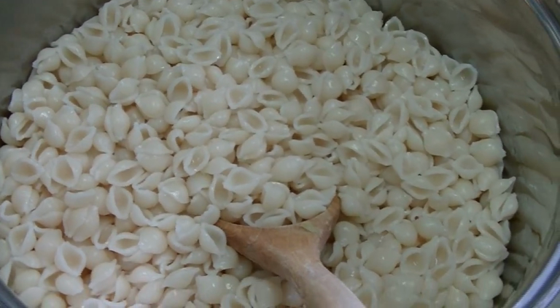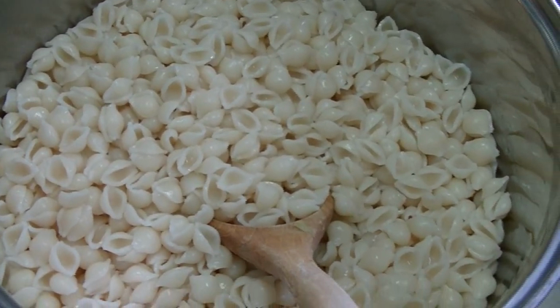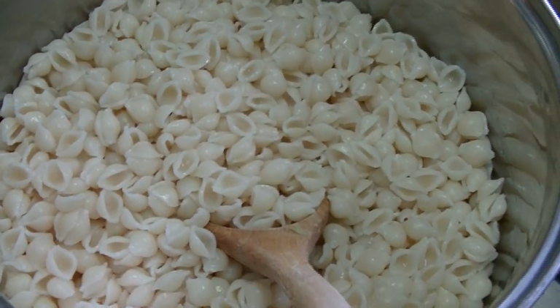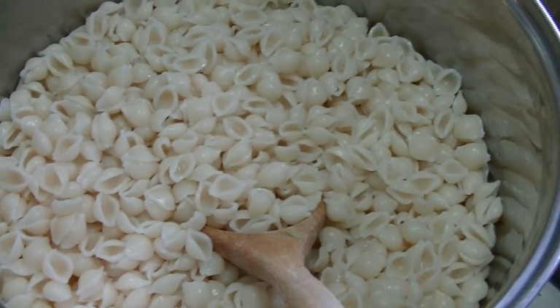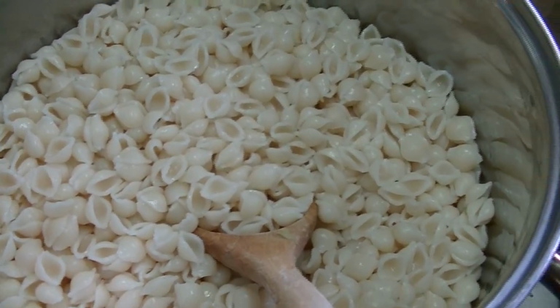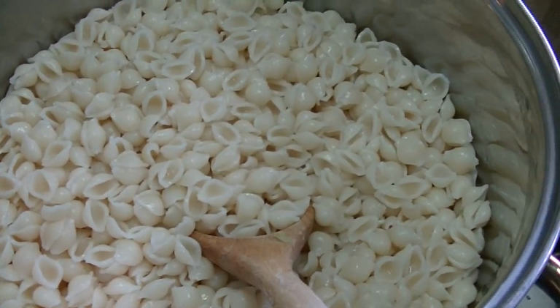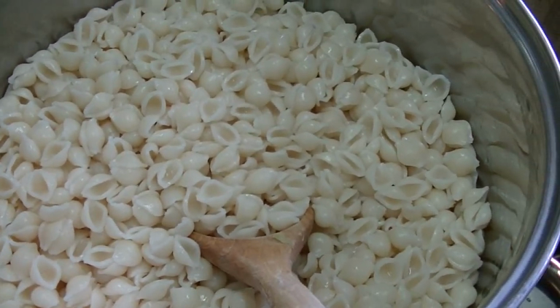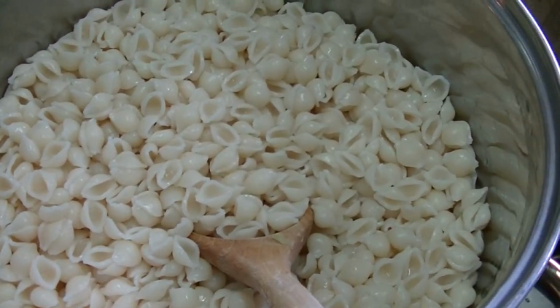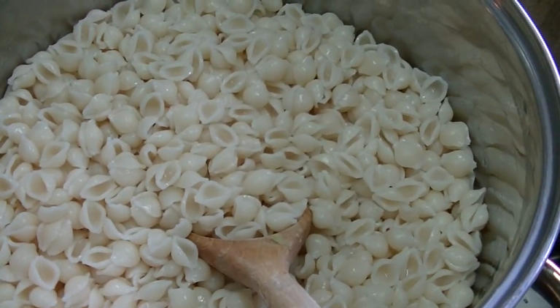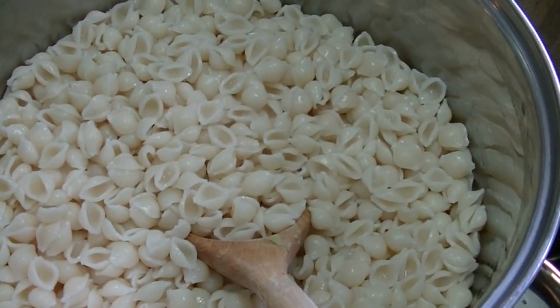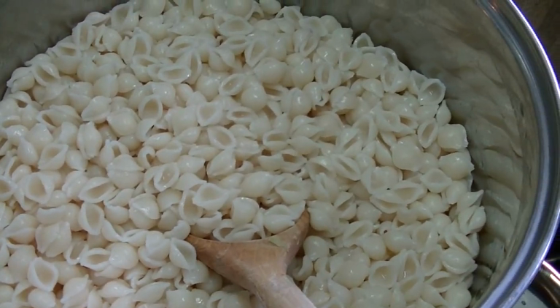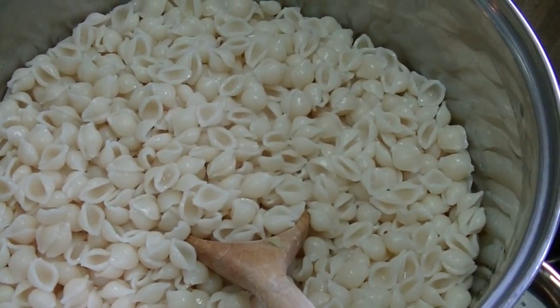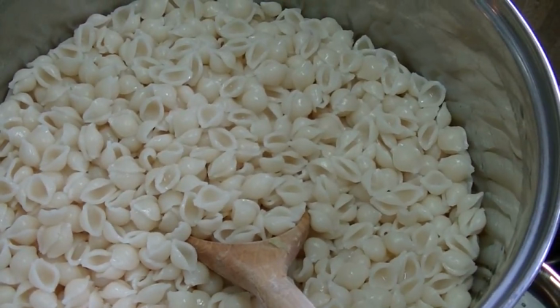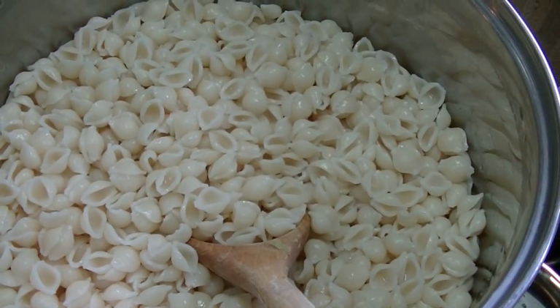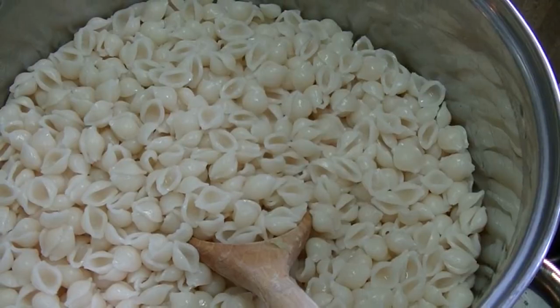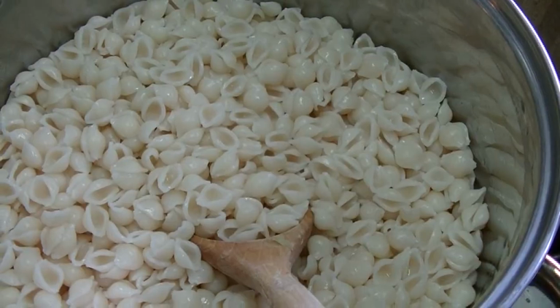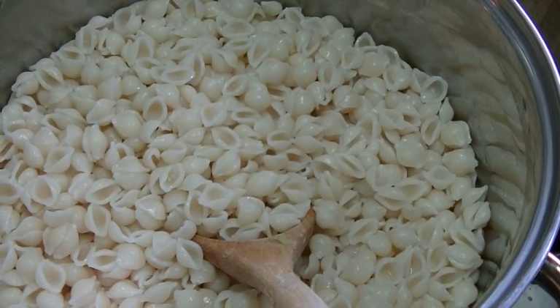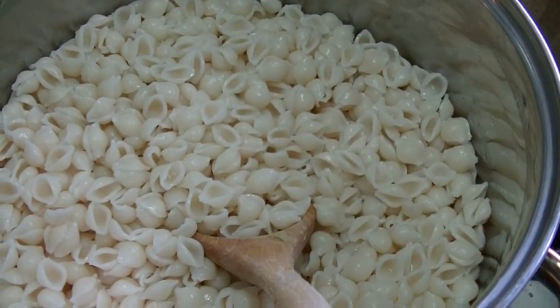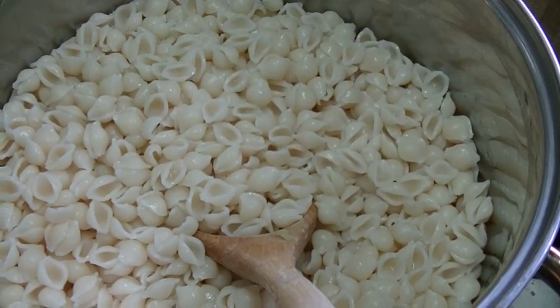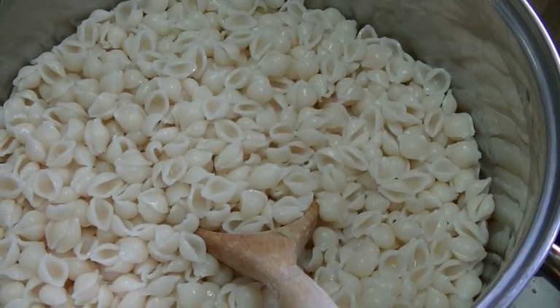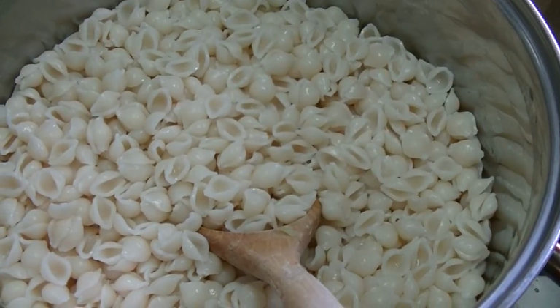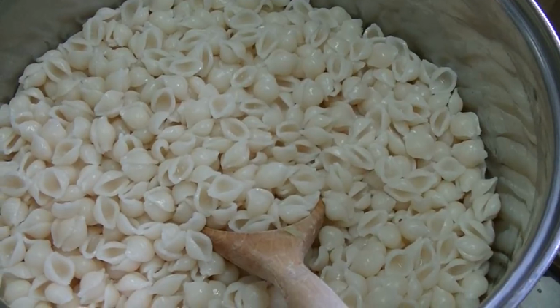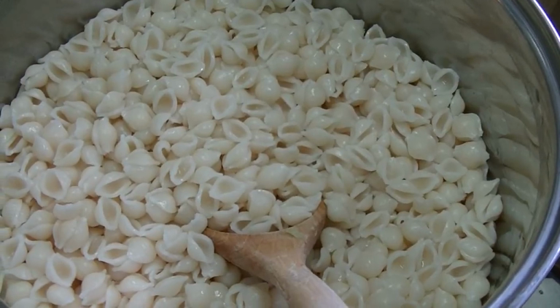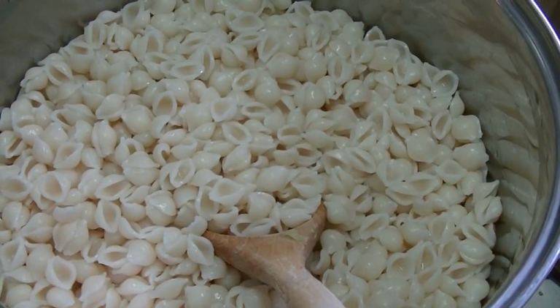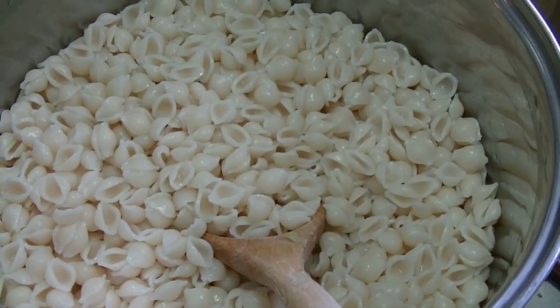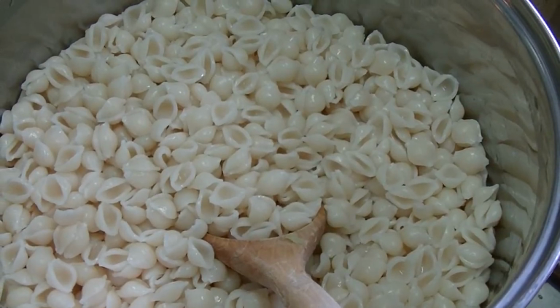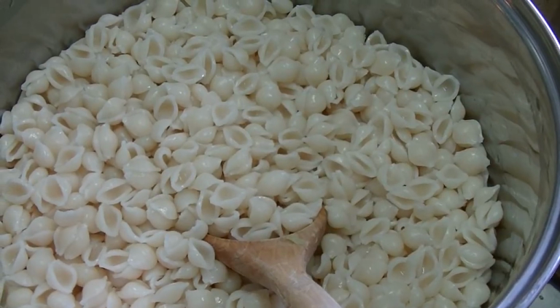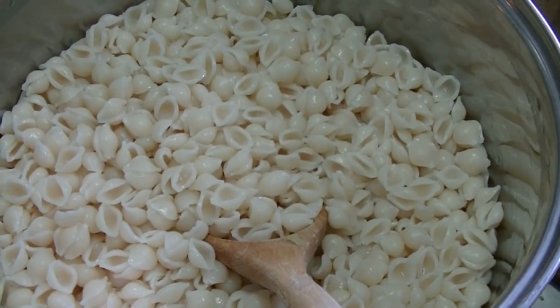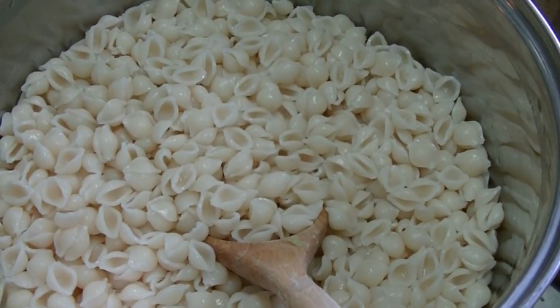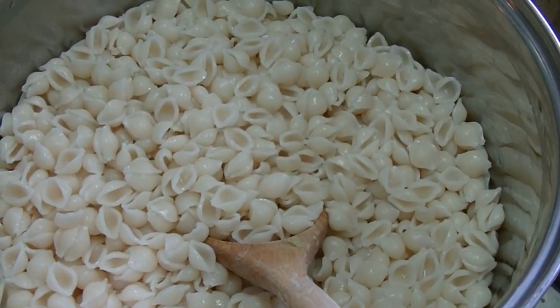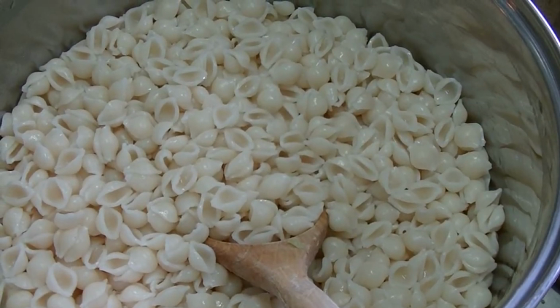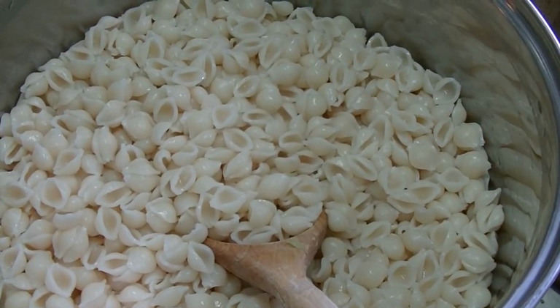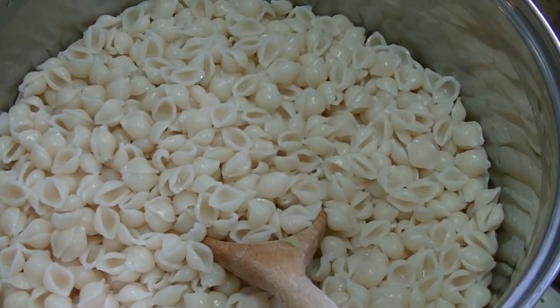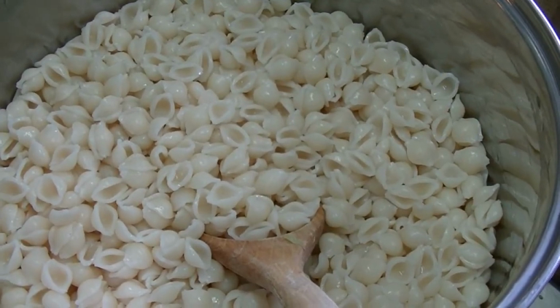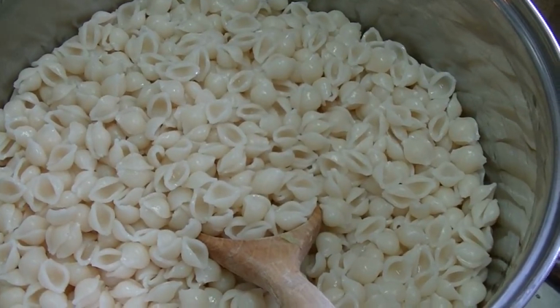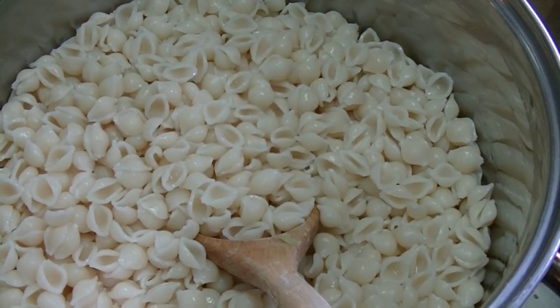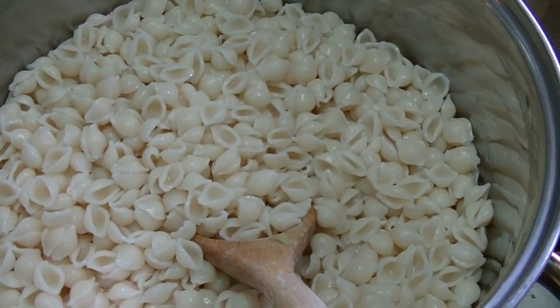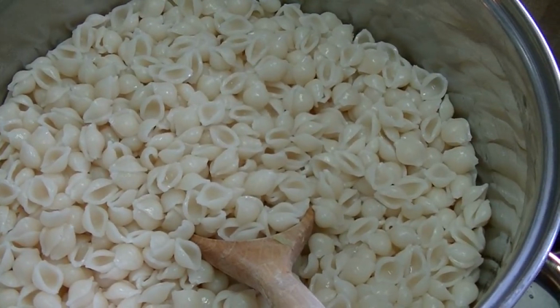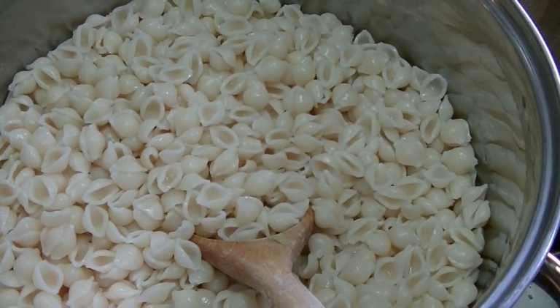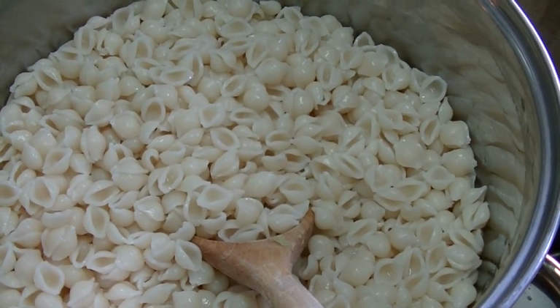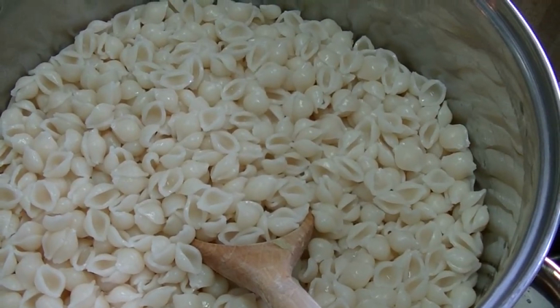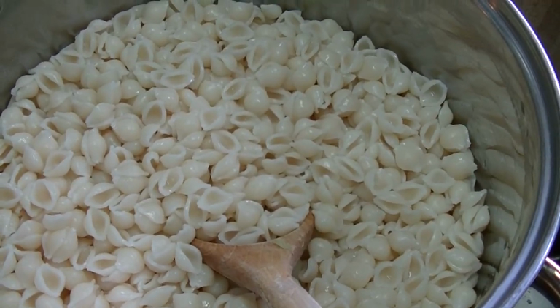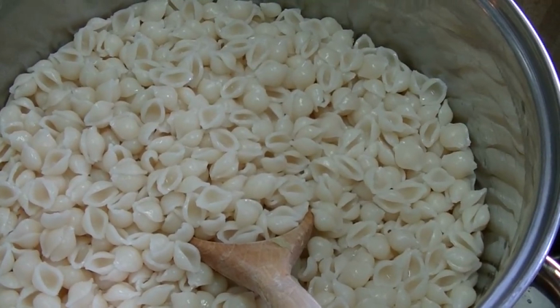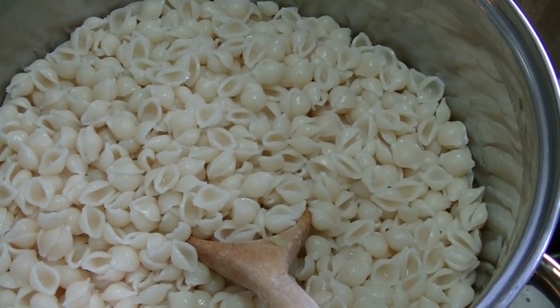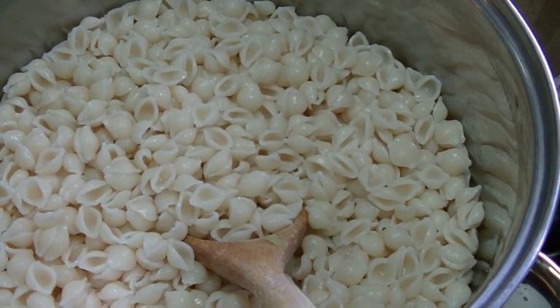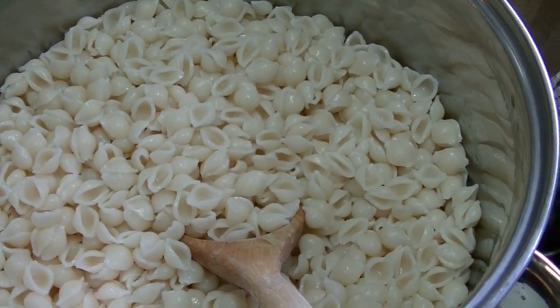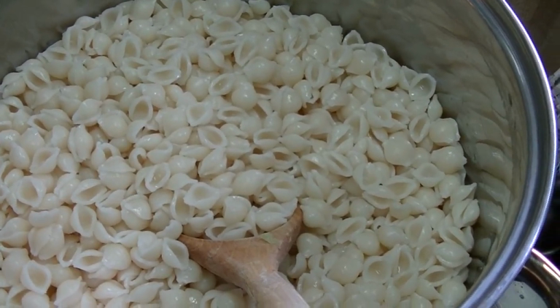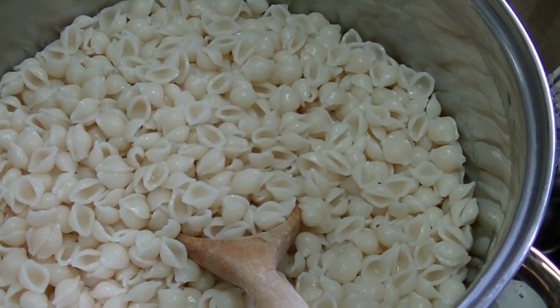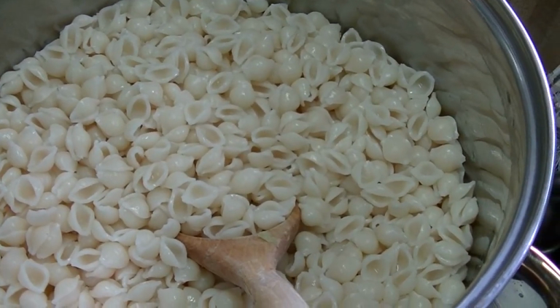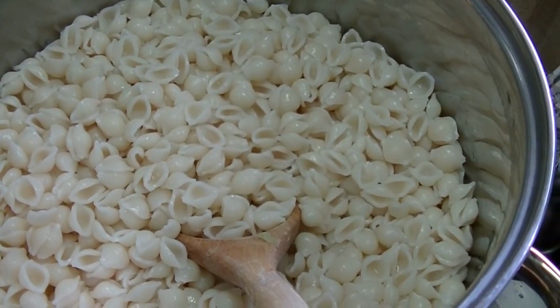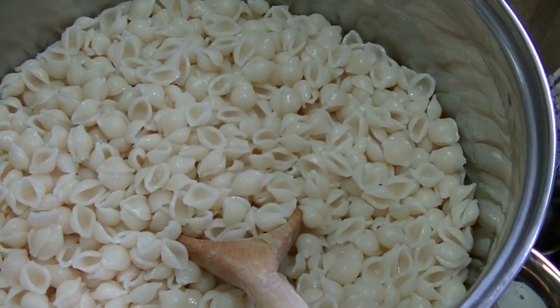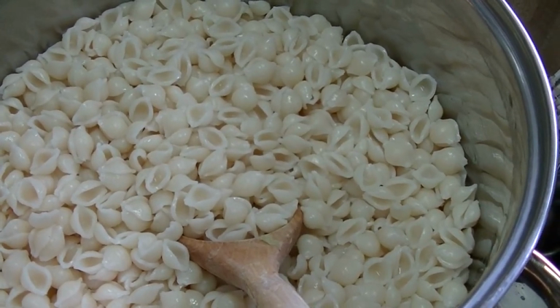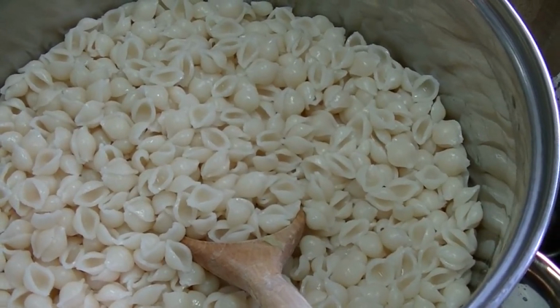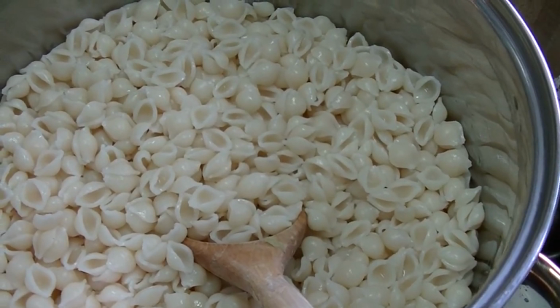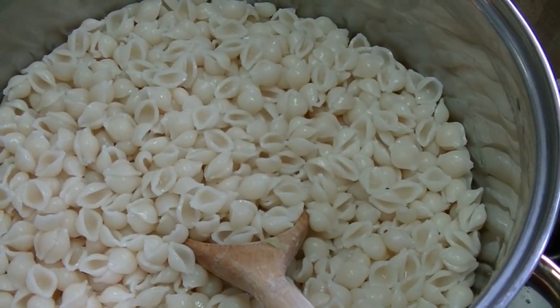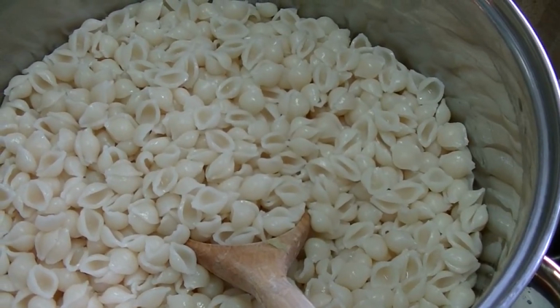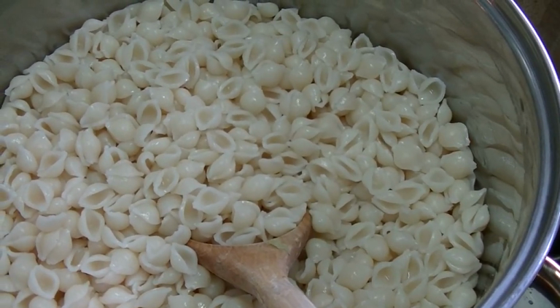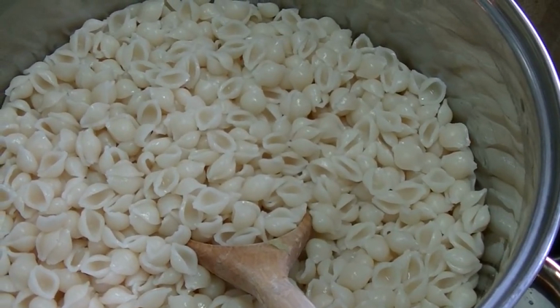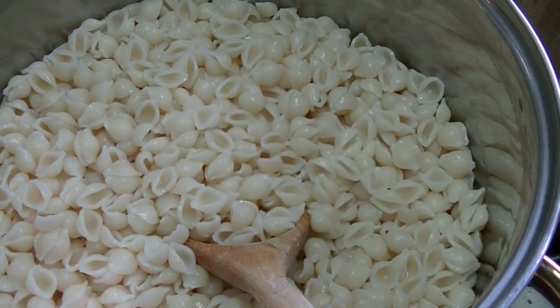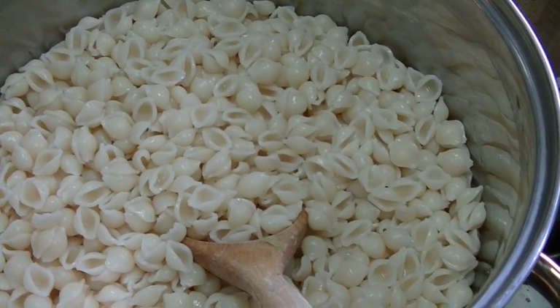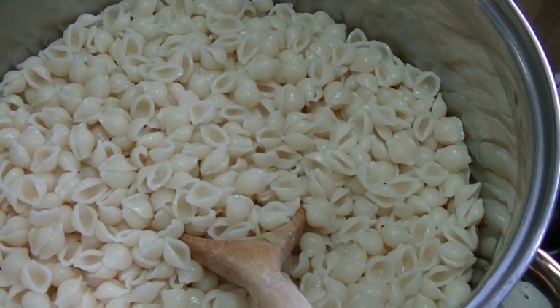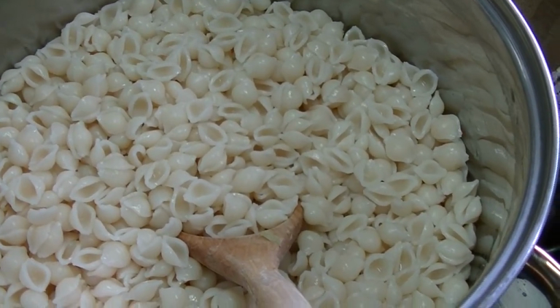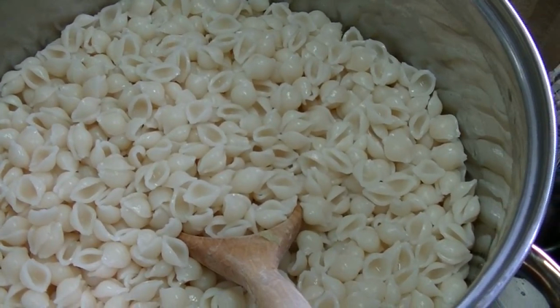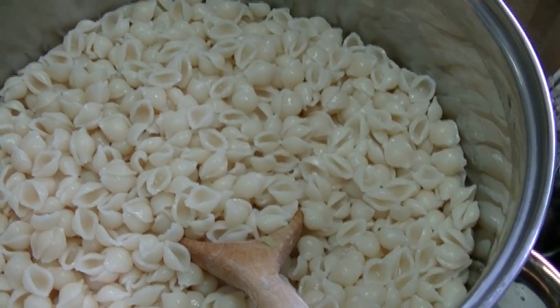We're going to have a macaroni and tuna salad for dinner, and since I've never made that for you, I'm going to go ahead and show you how I do it.